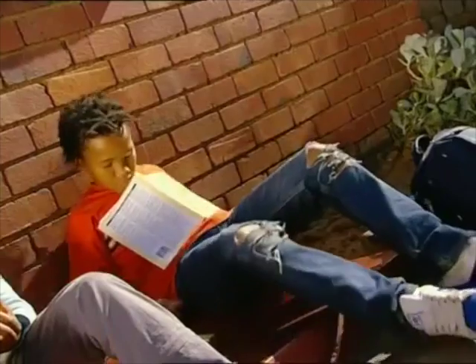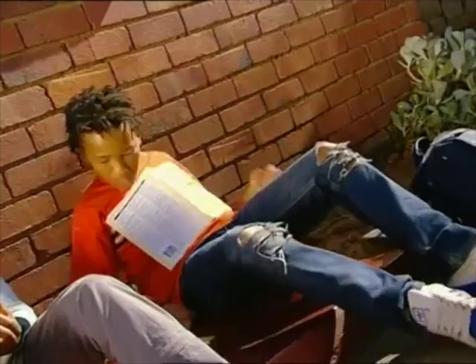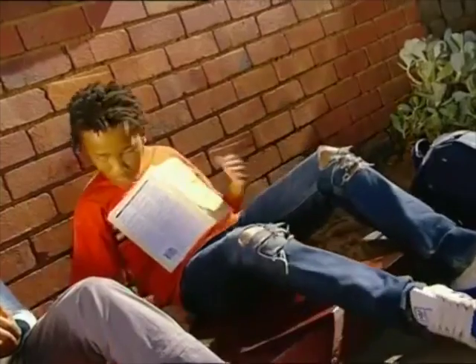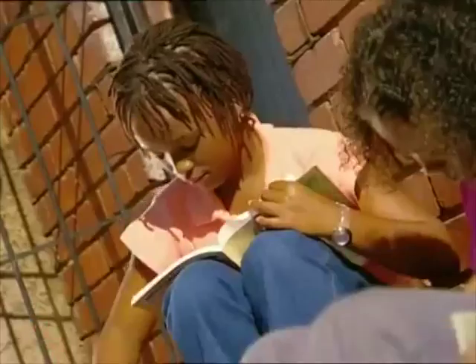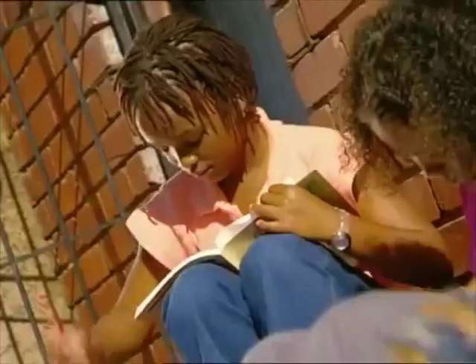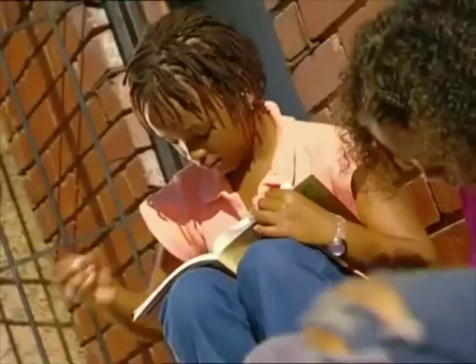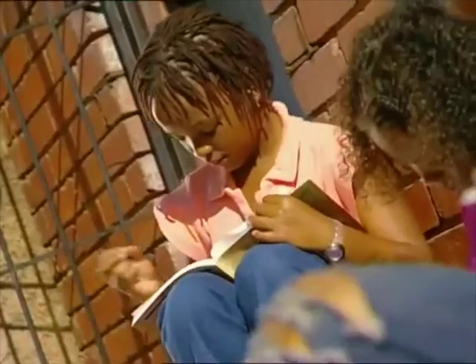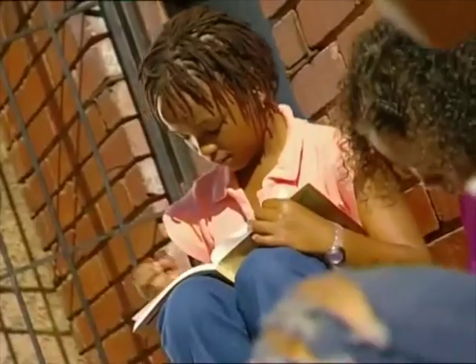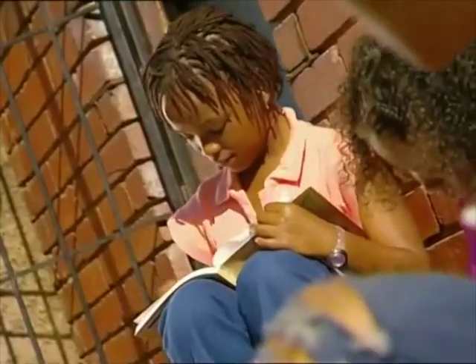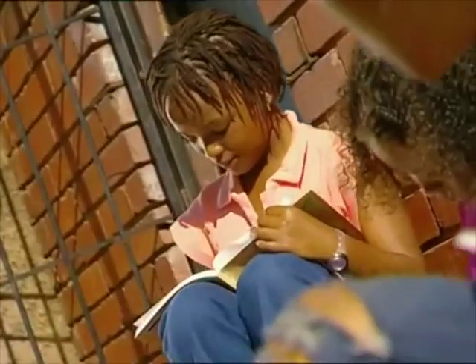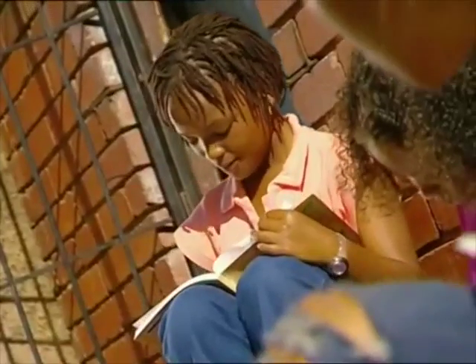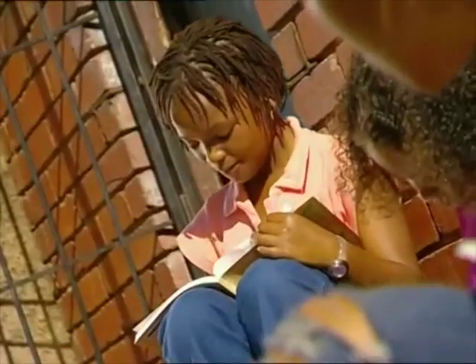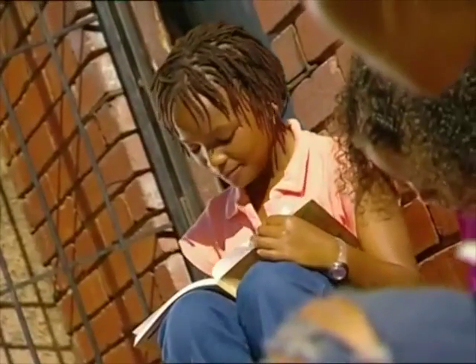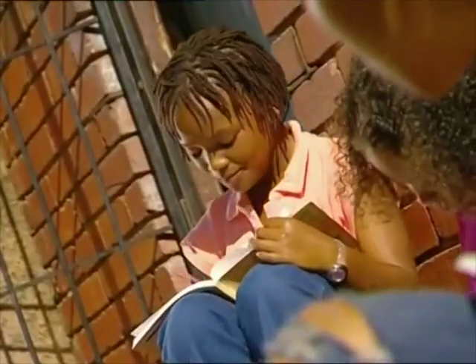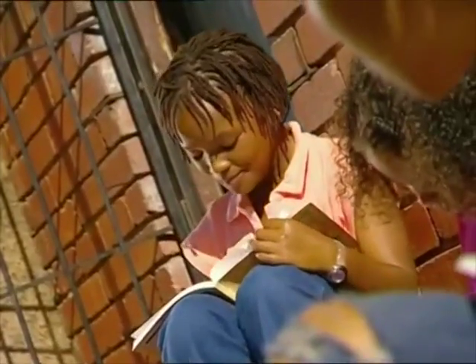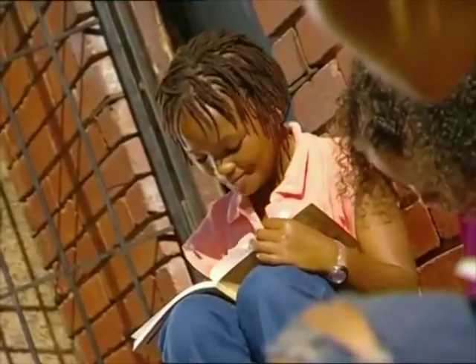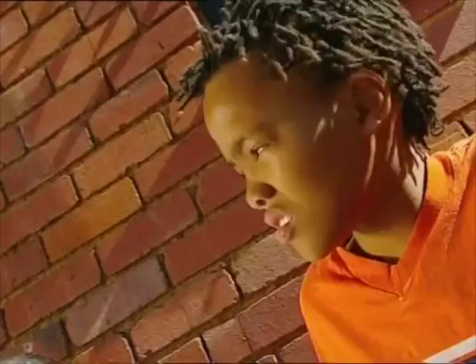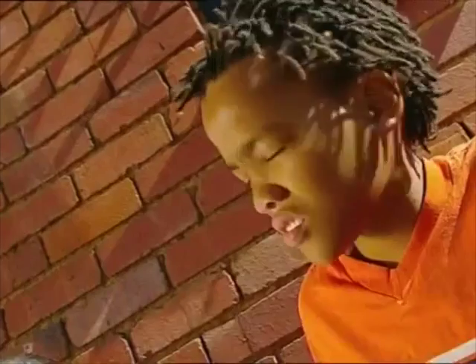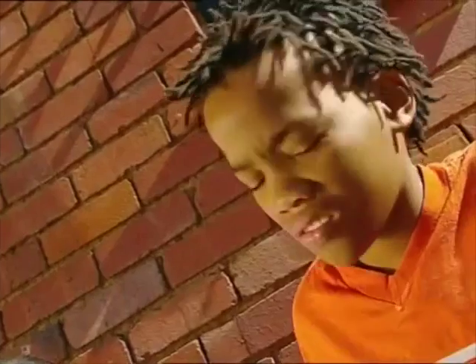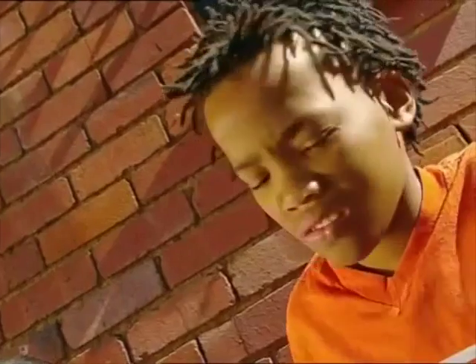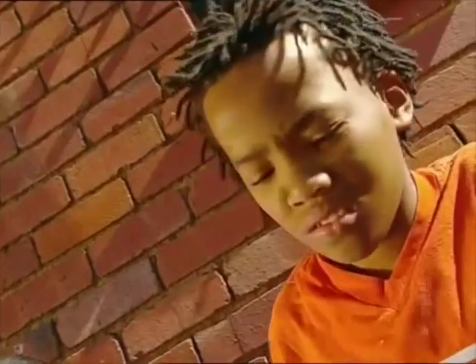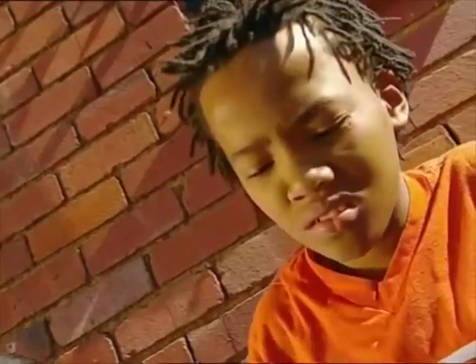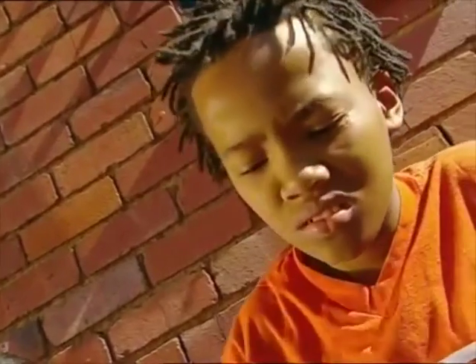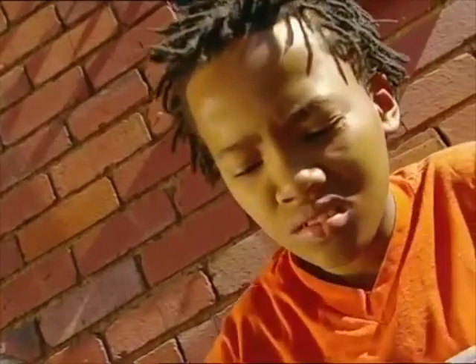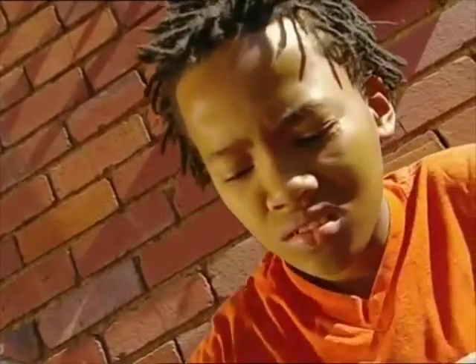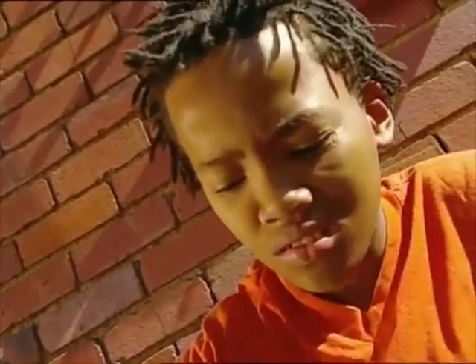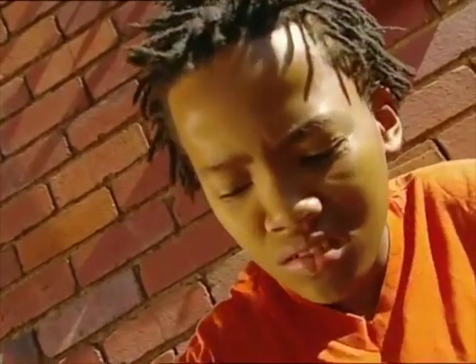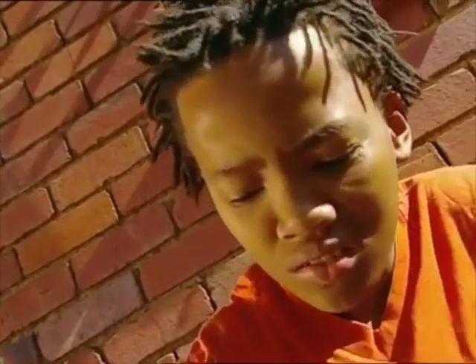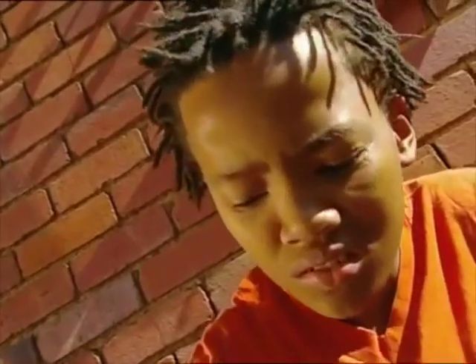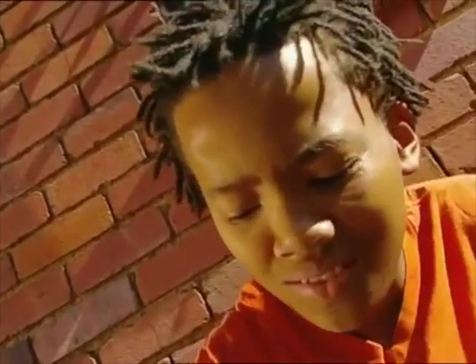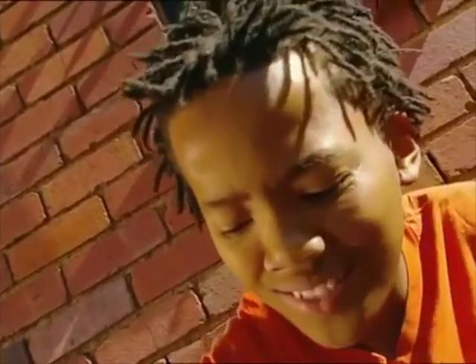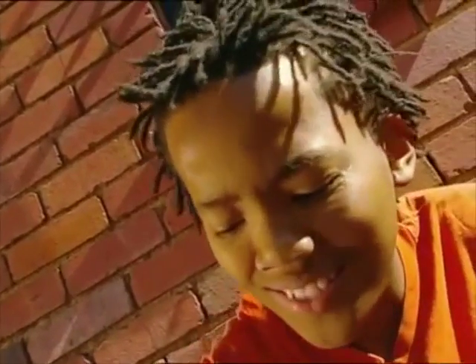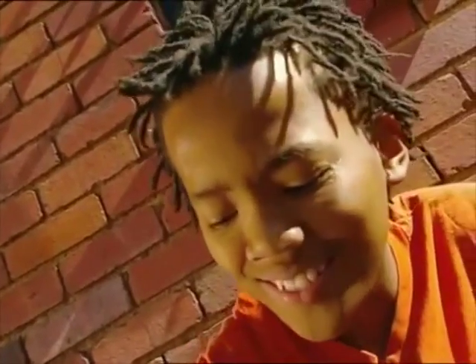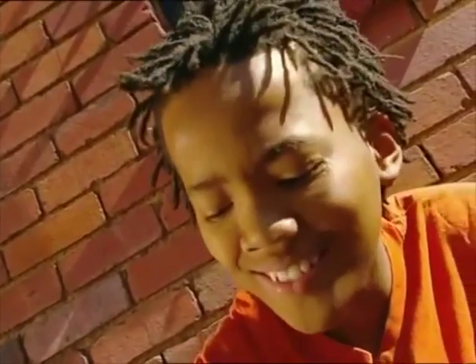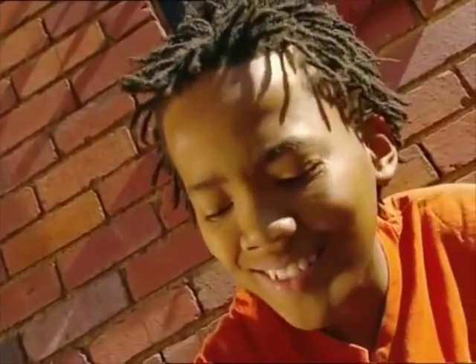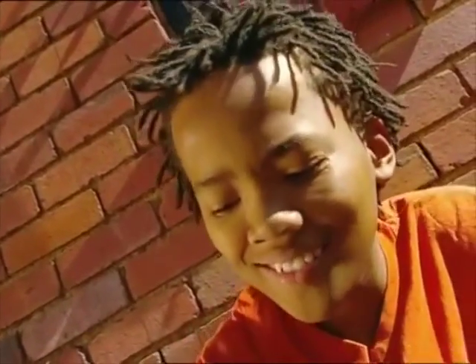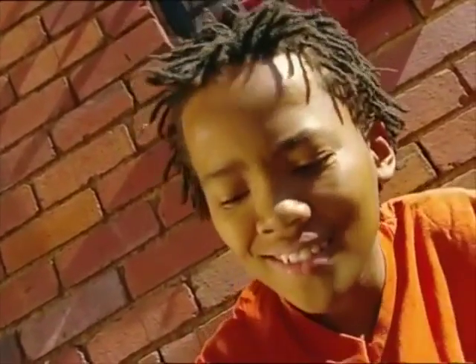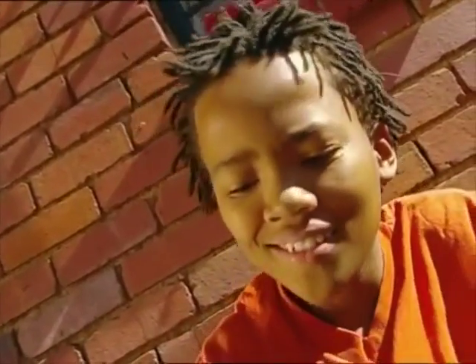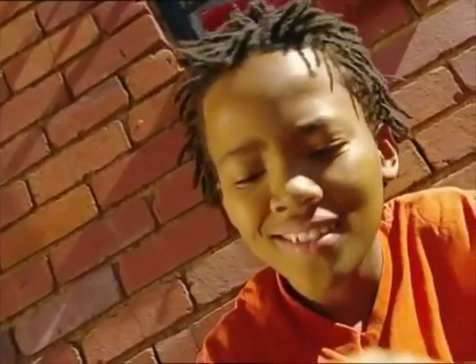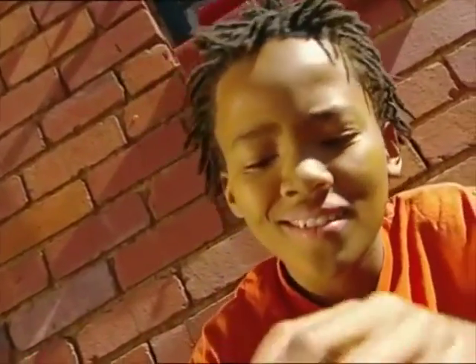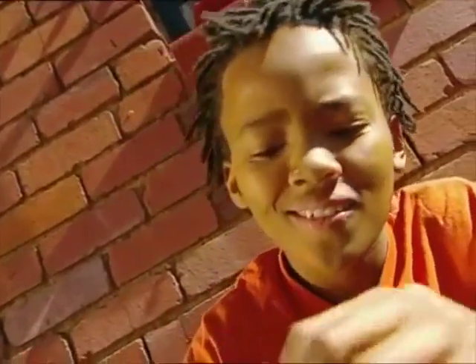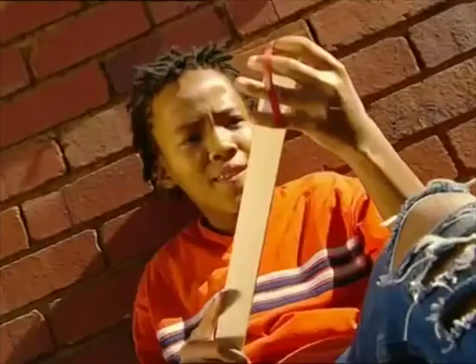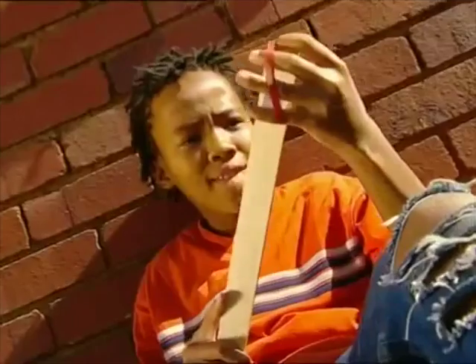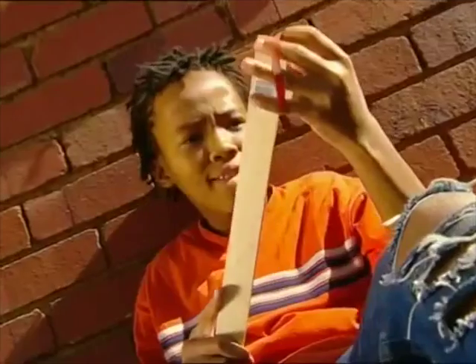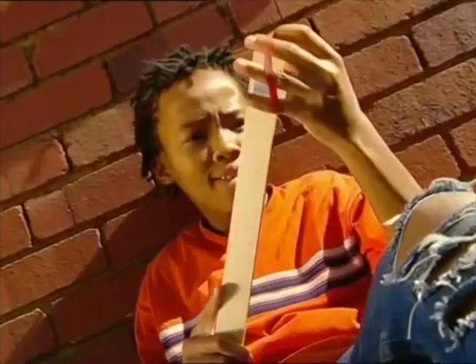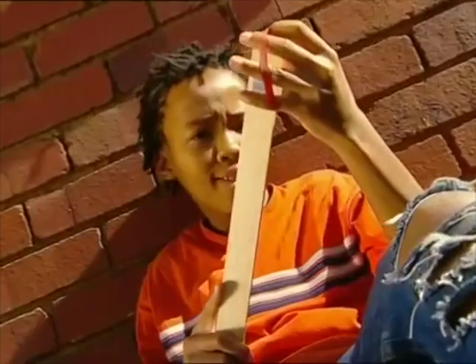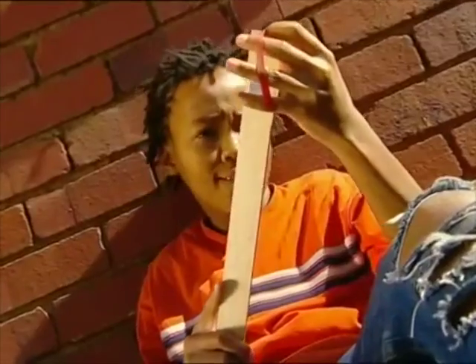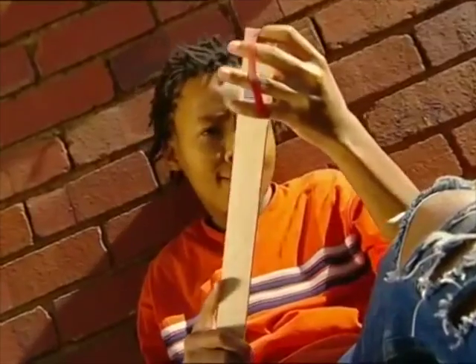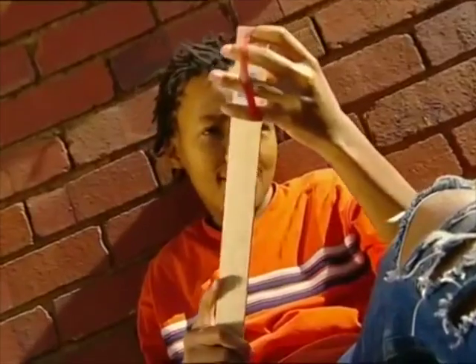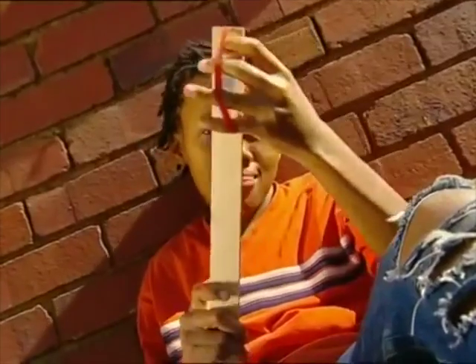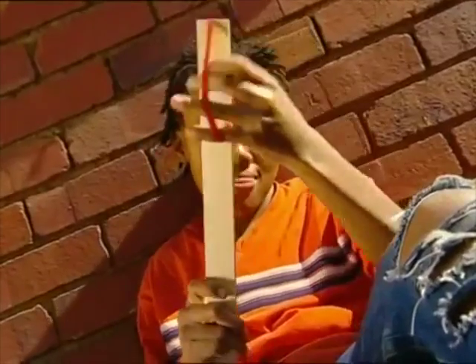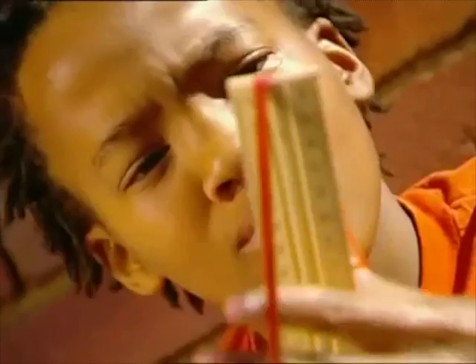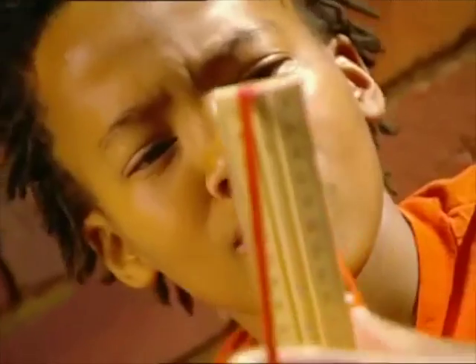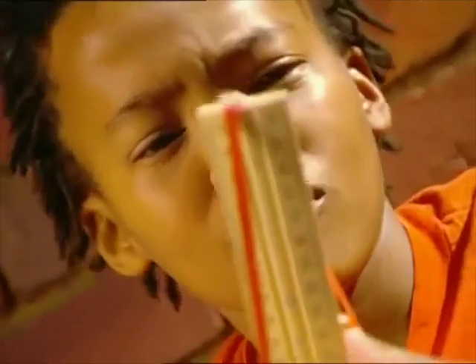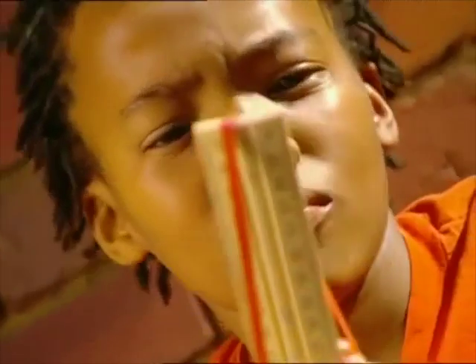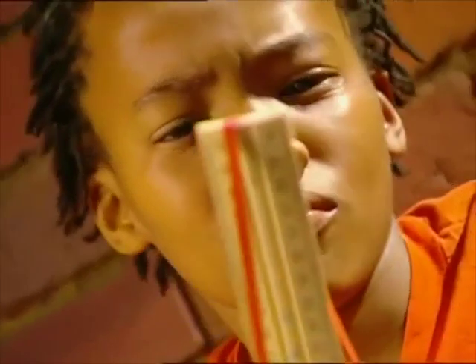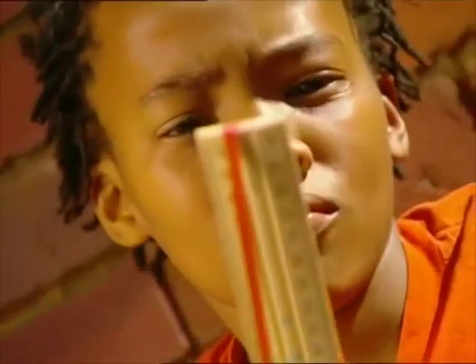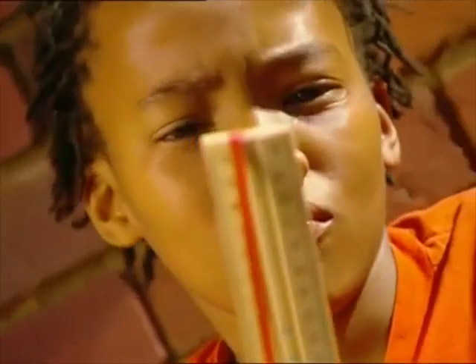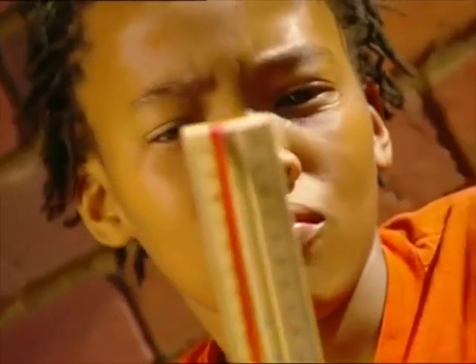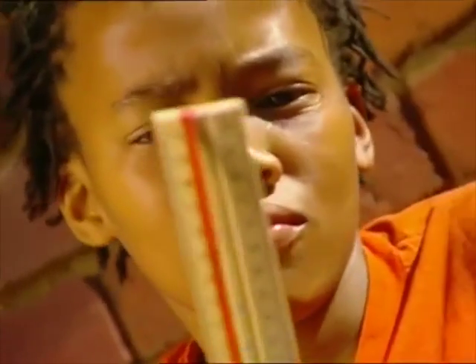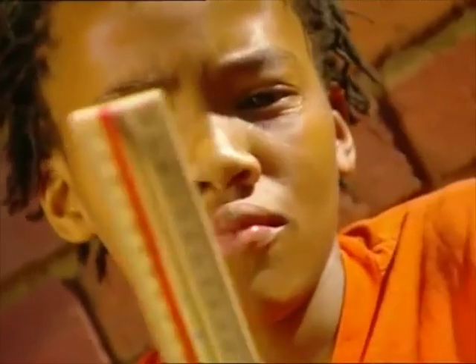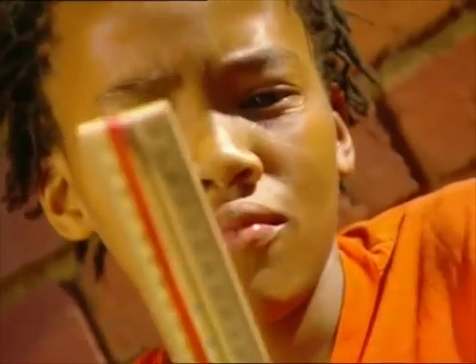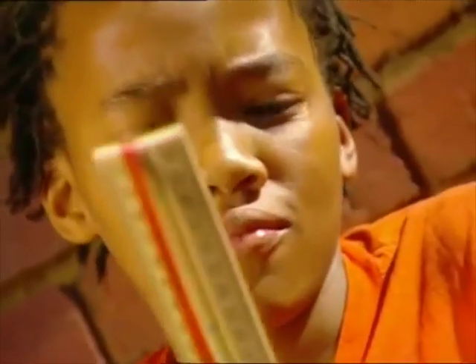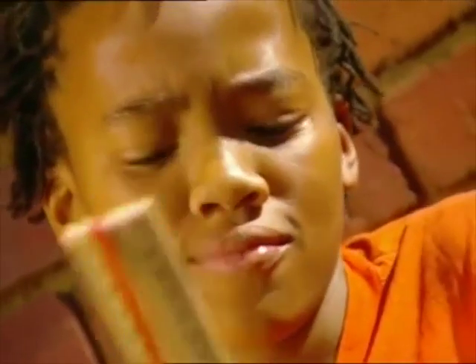Ouch! A rubber band! This could be more fun than homework.